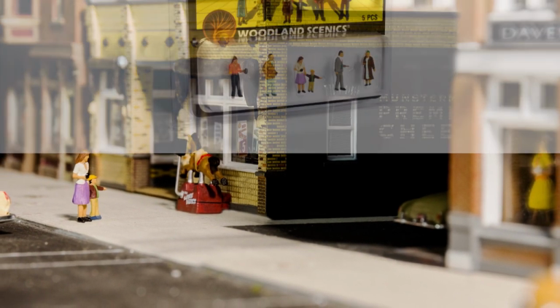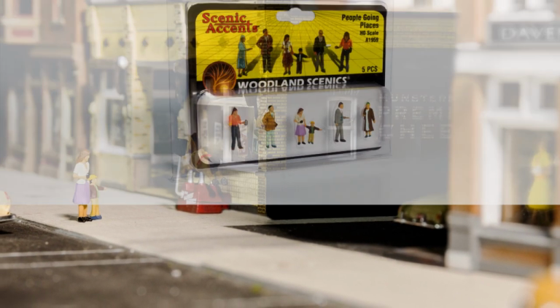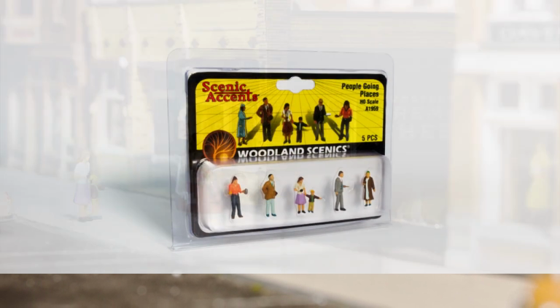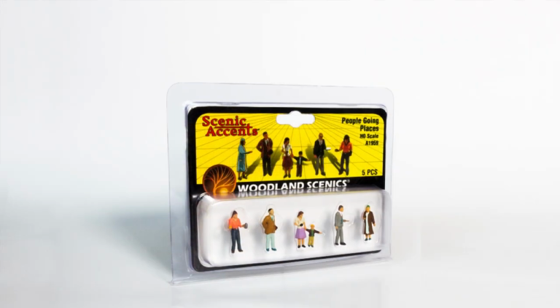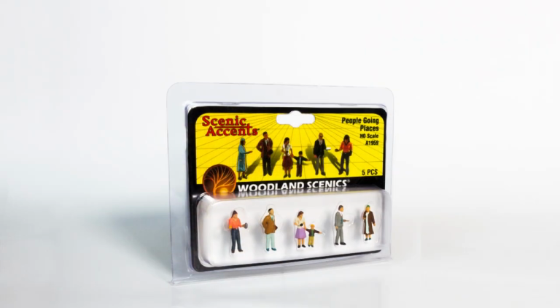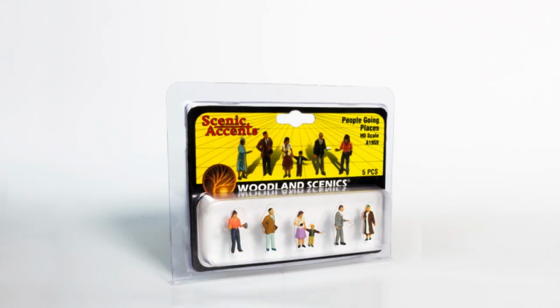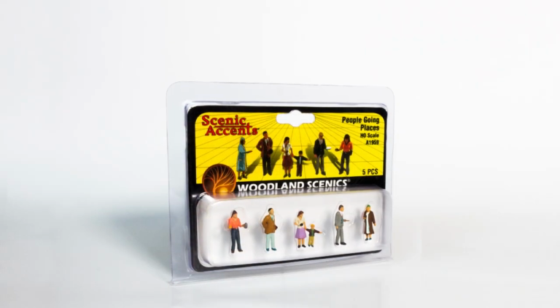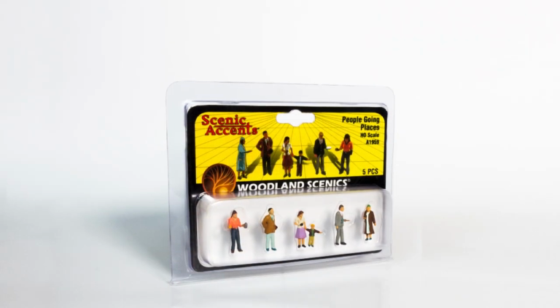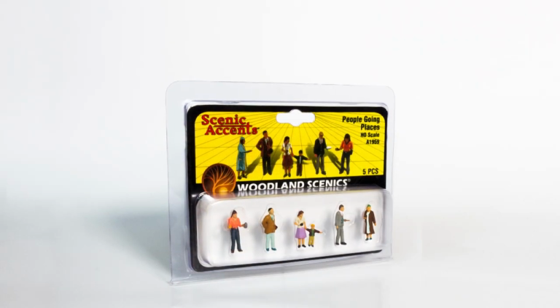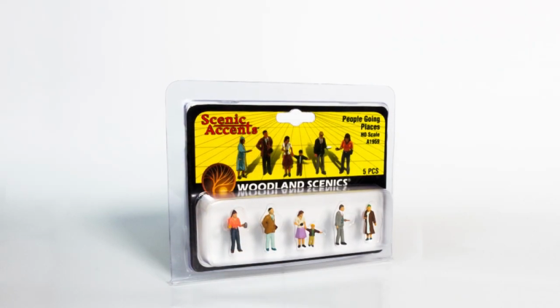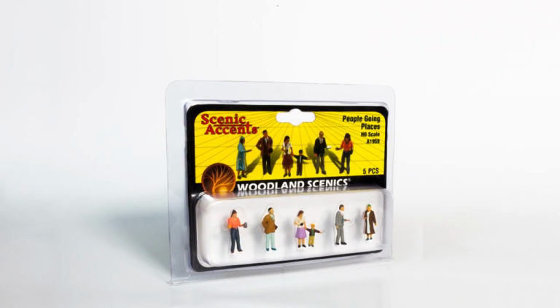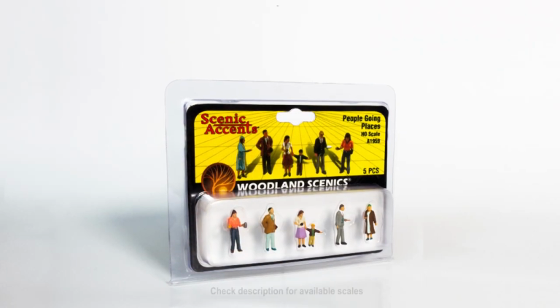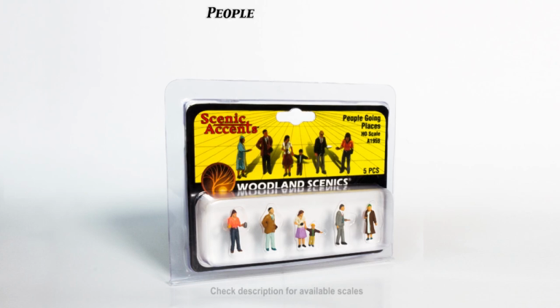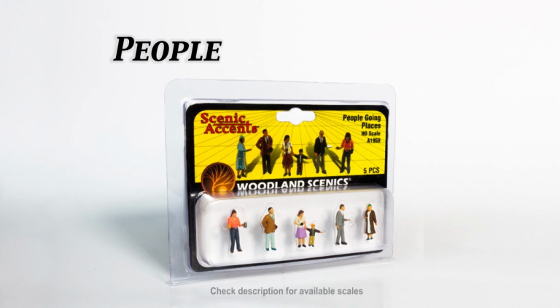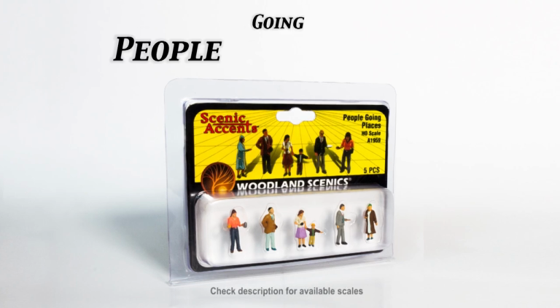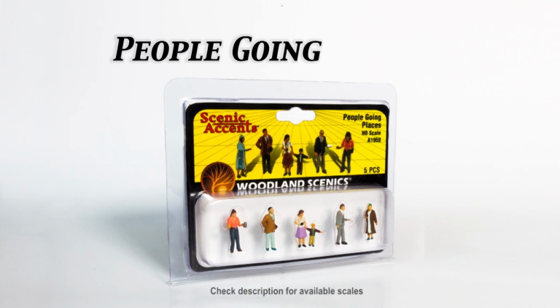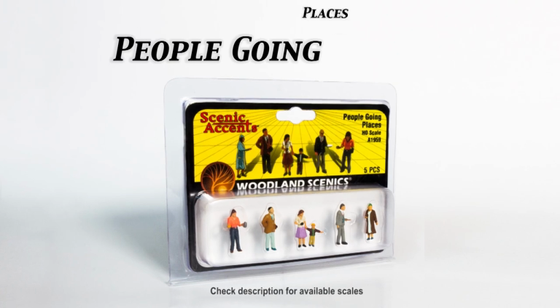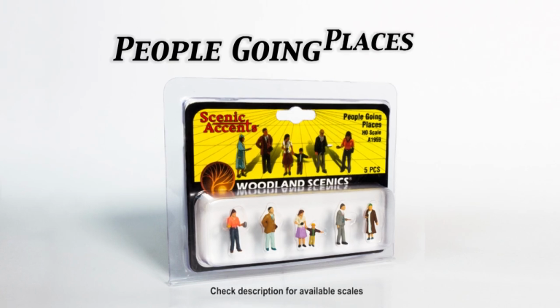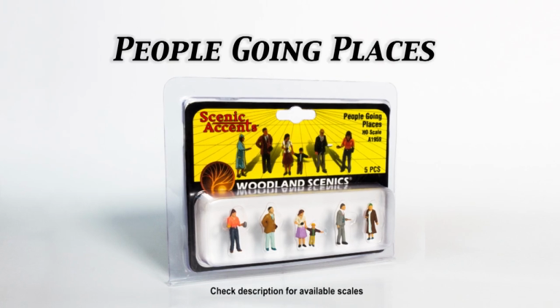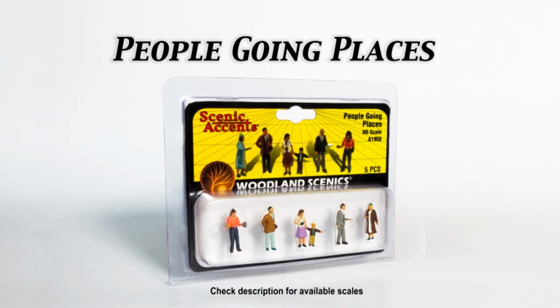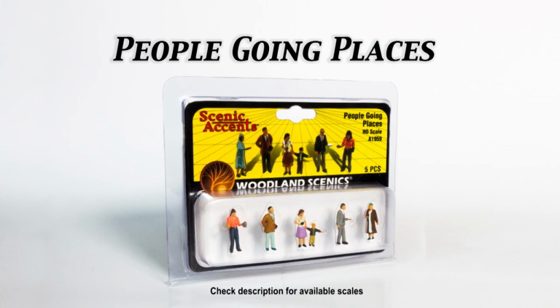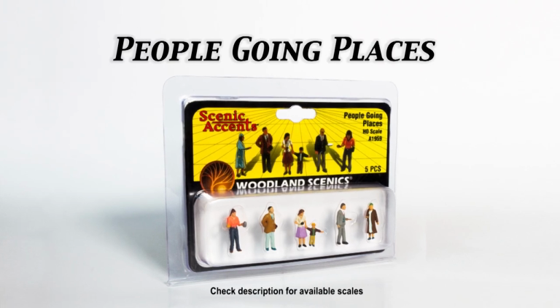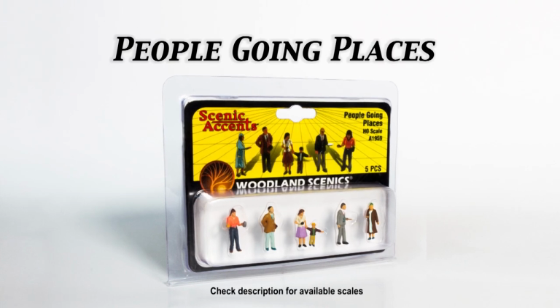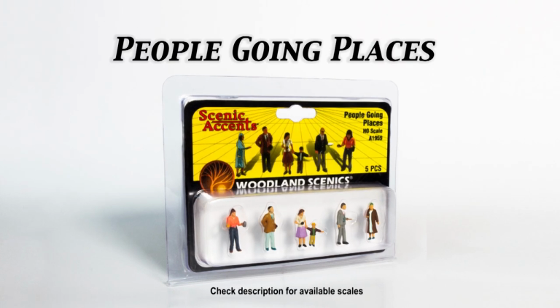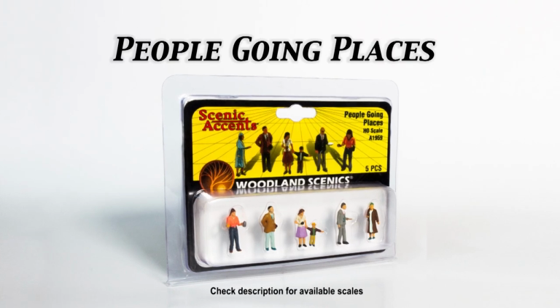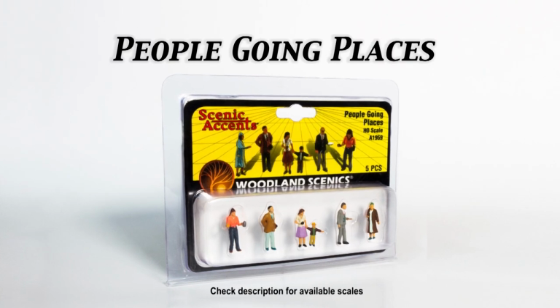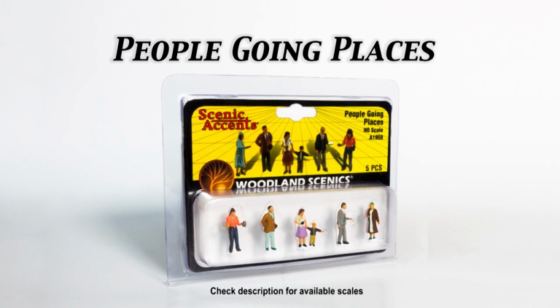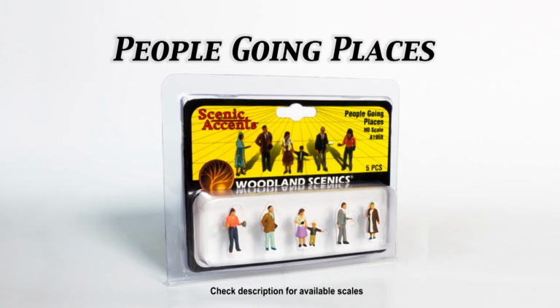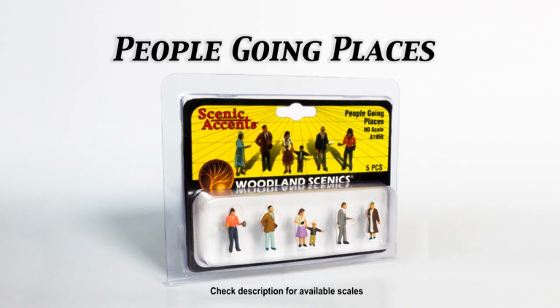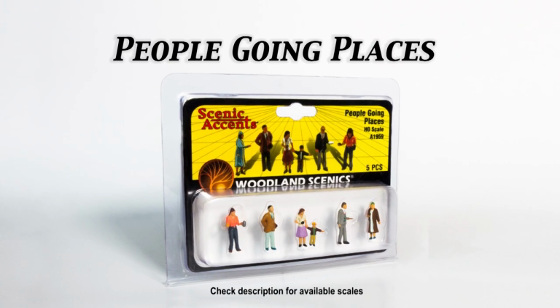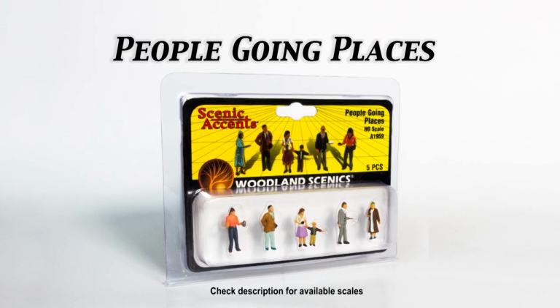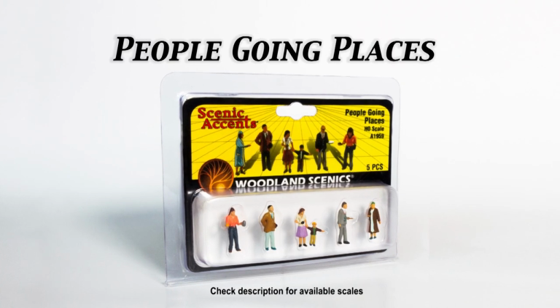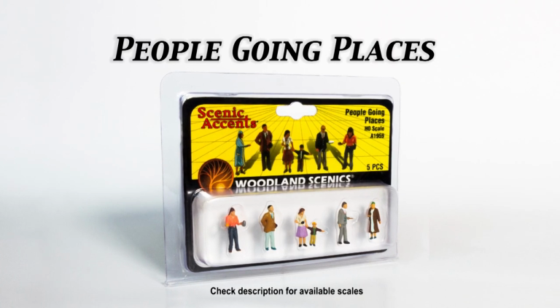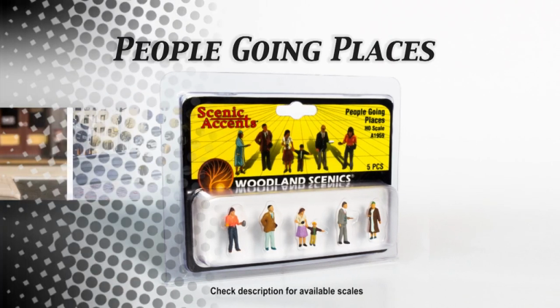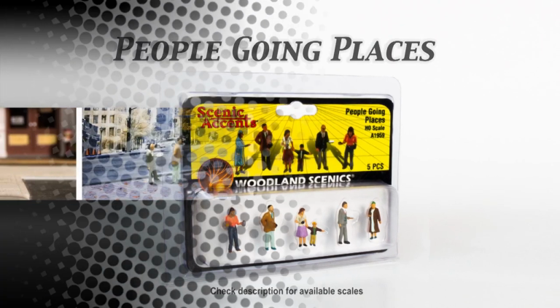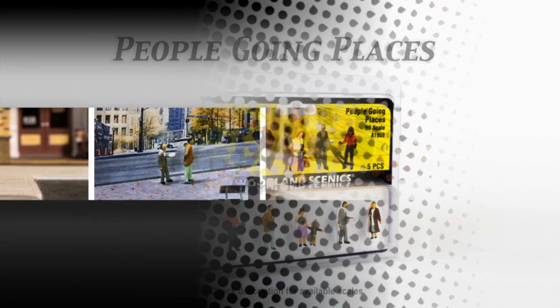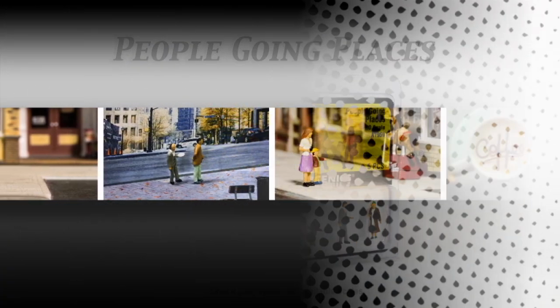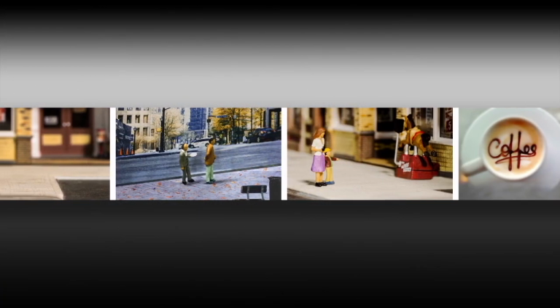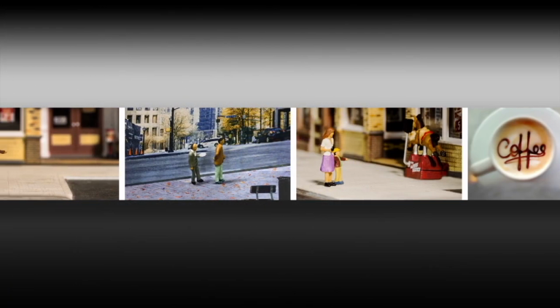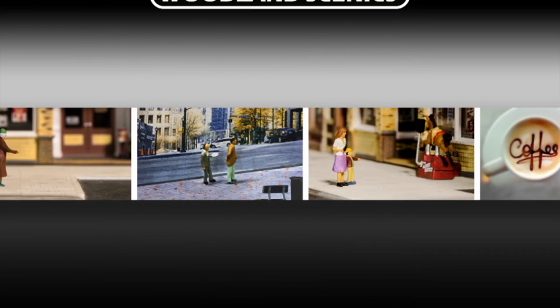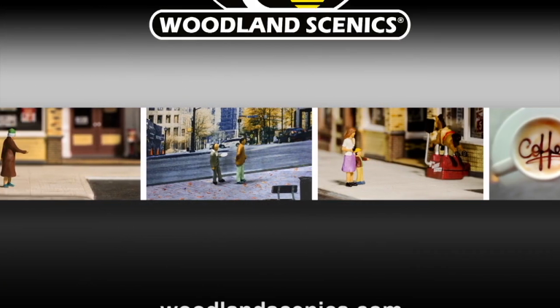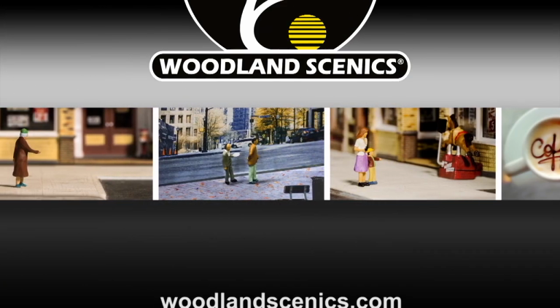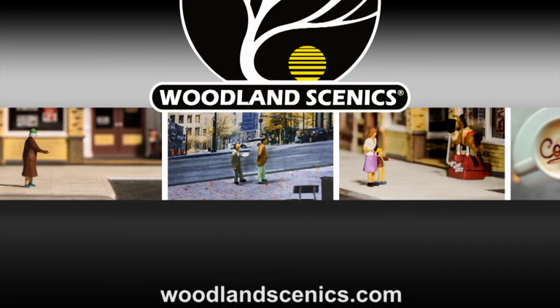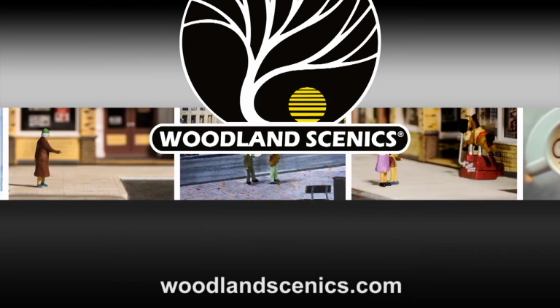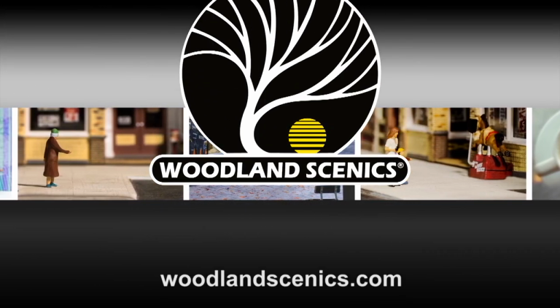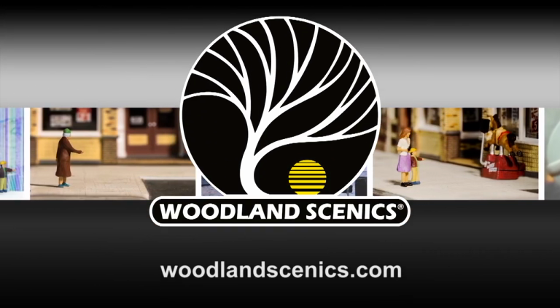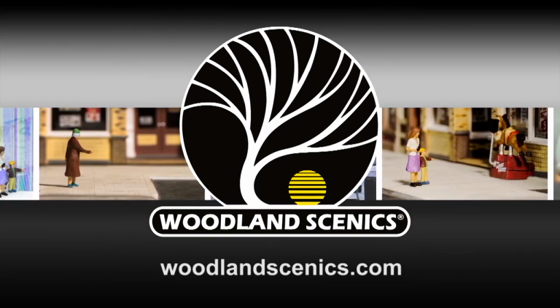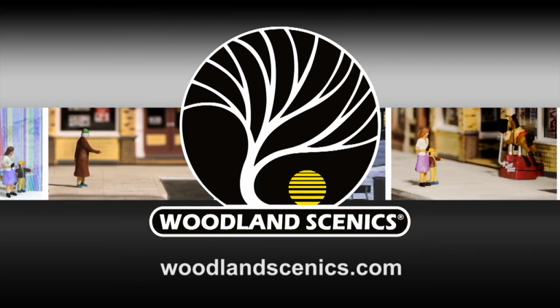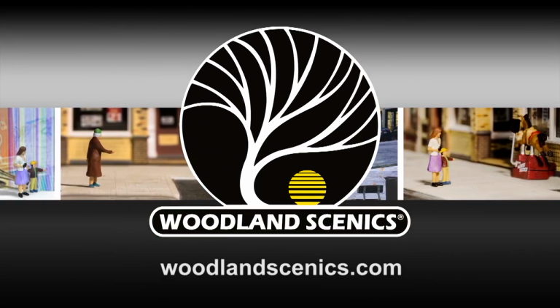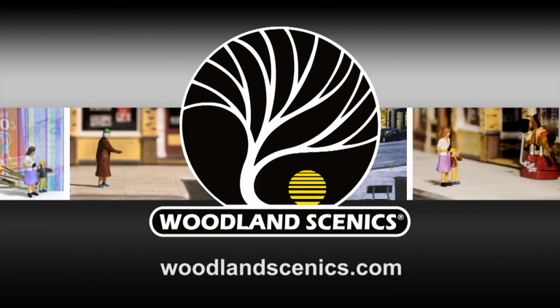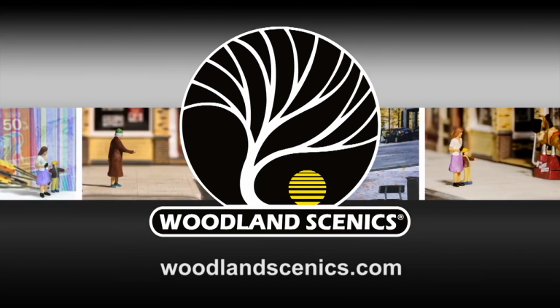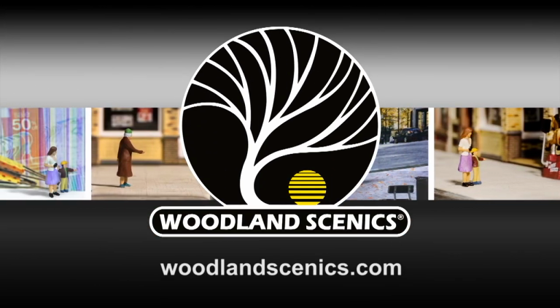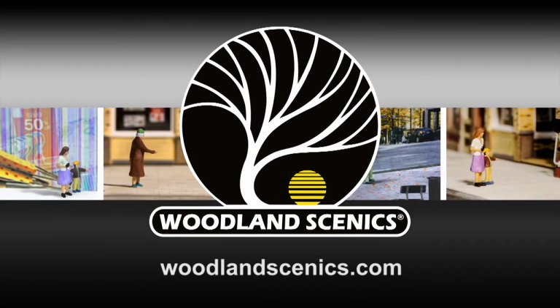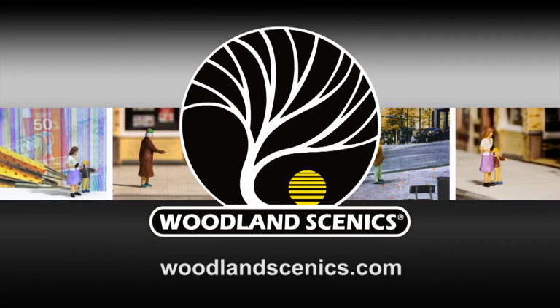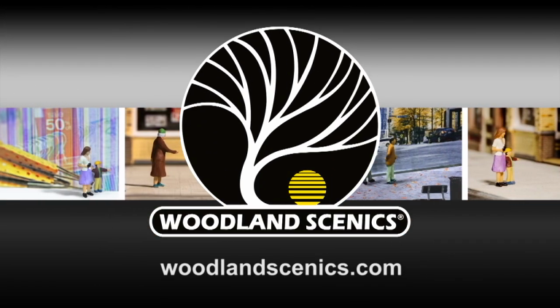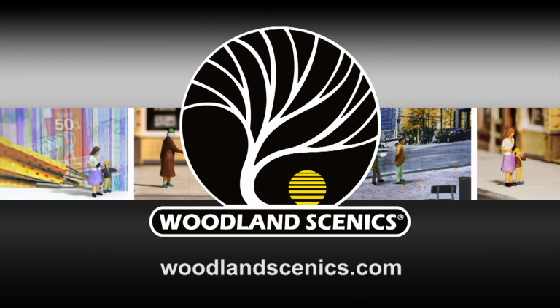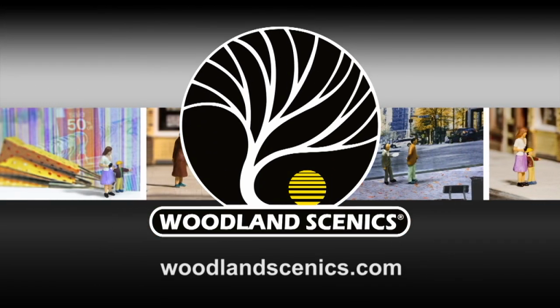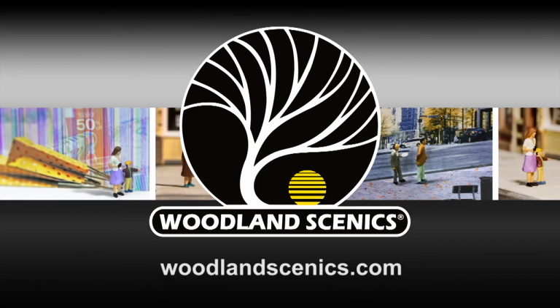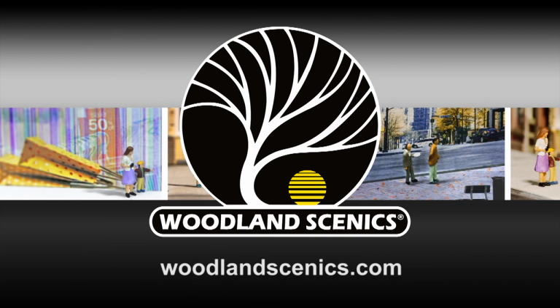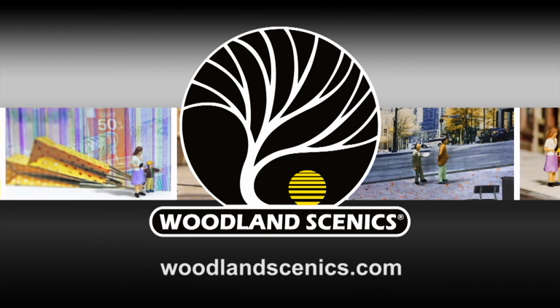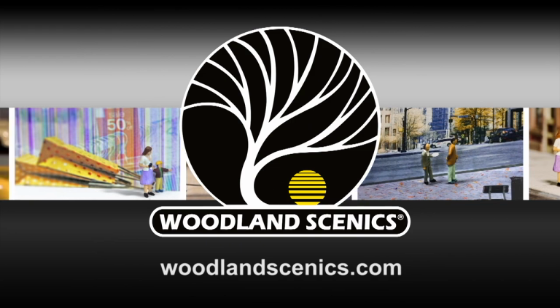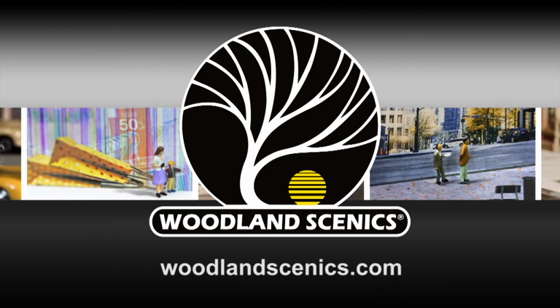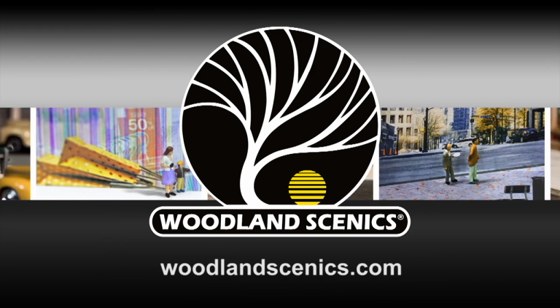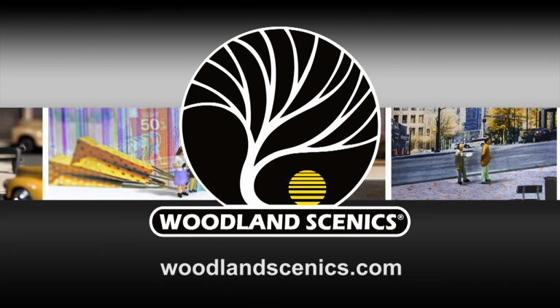Bring action to your layout with these hand-painted scale figures. Visit woodlandscenics.com for more information.